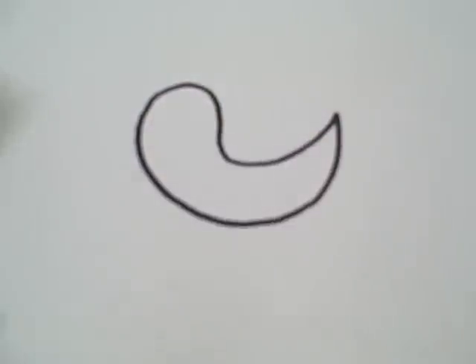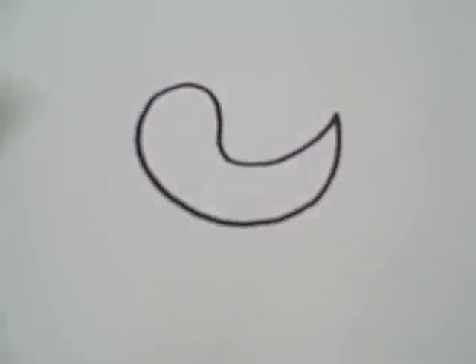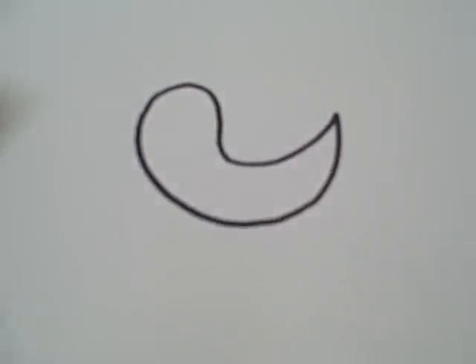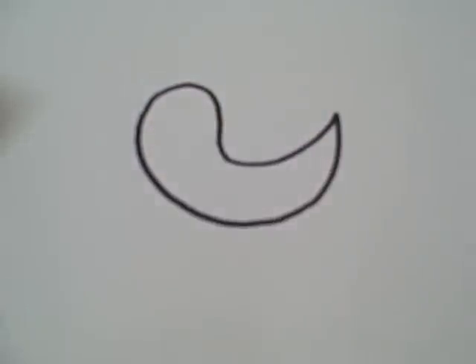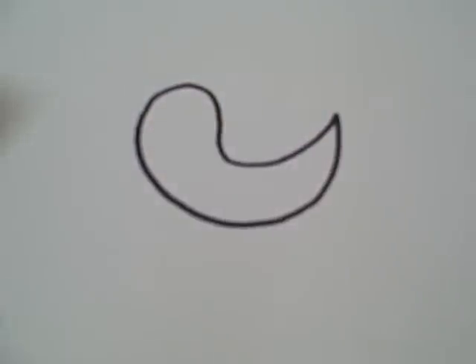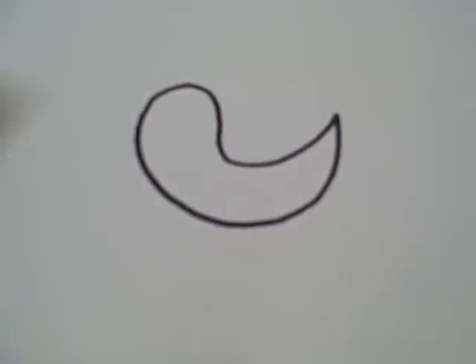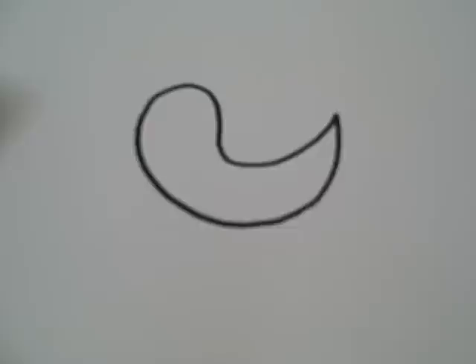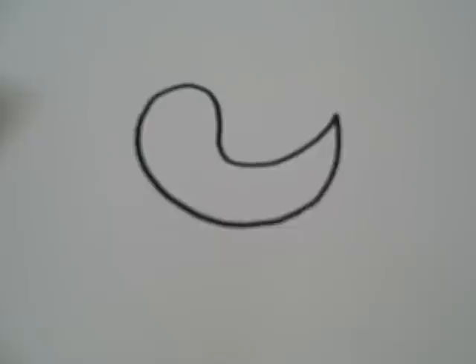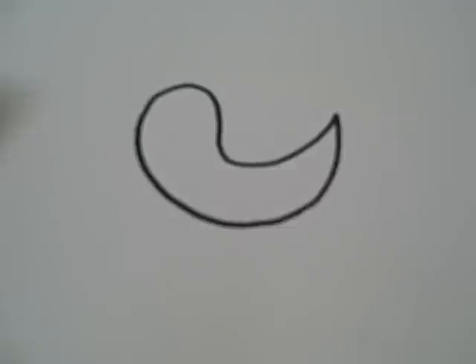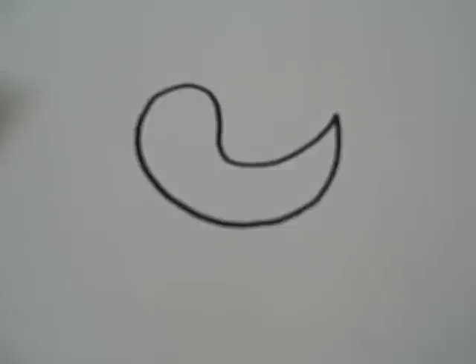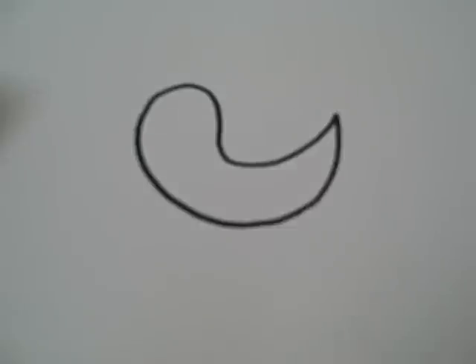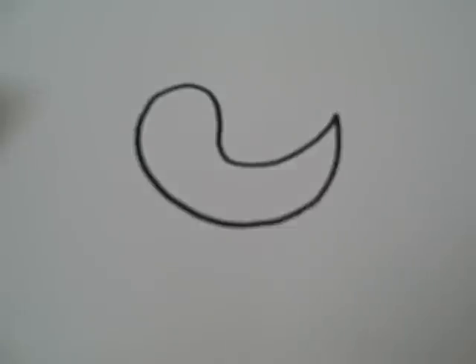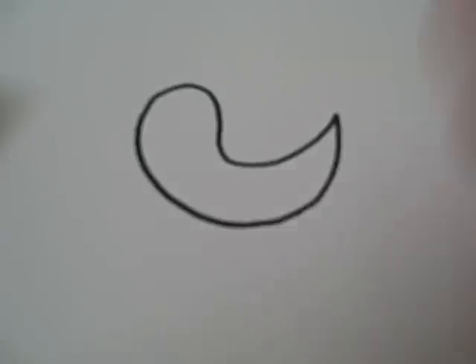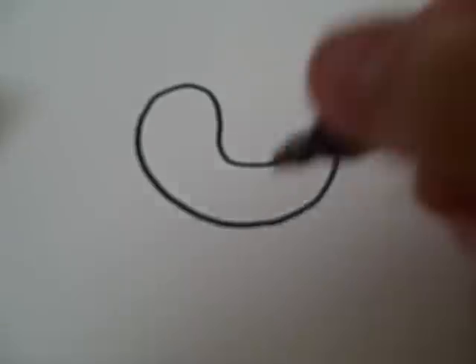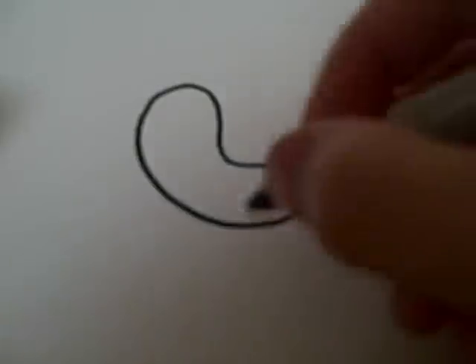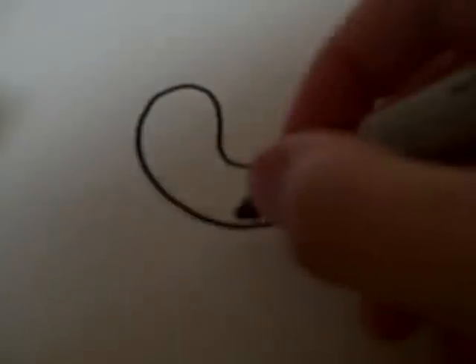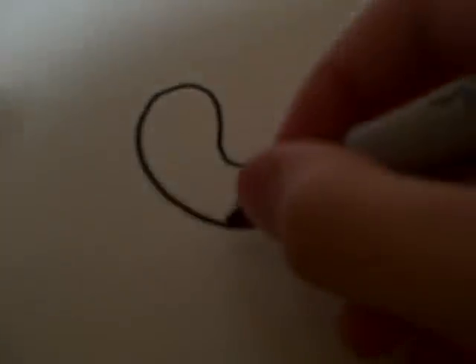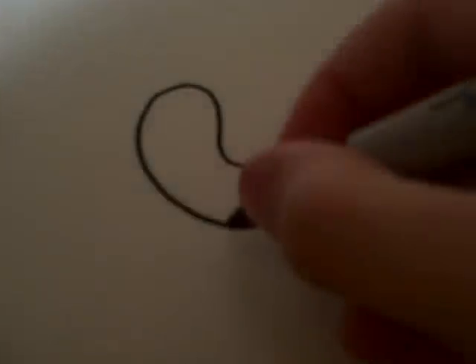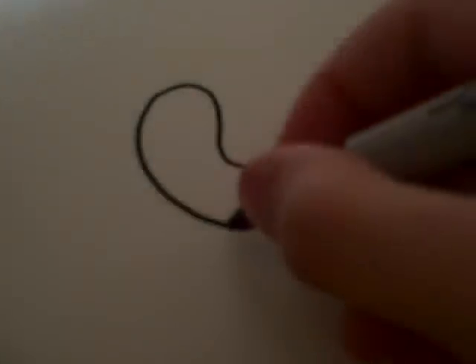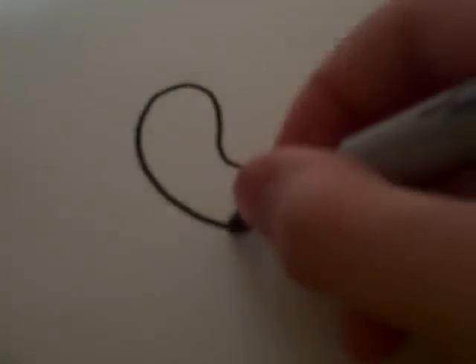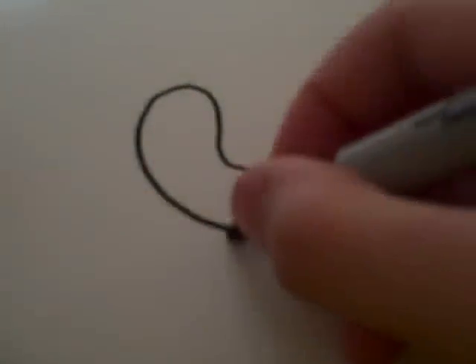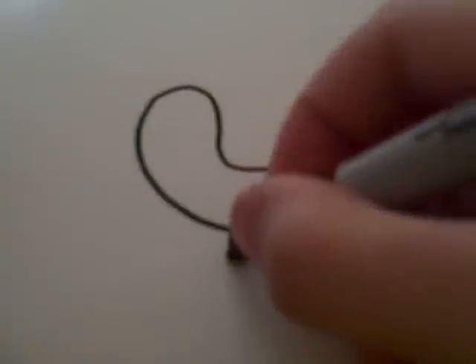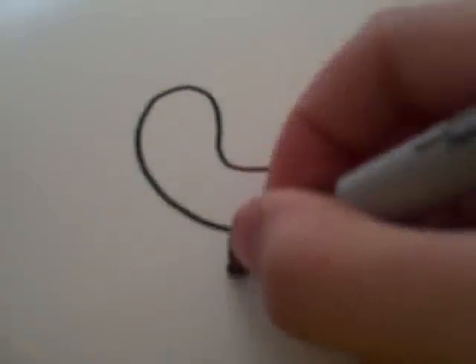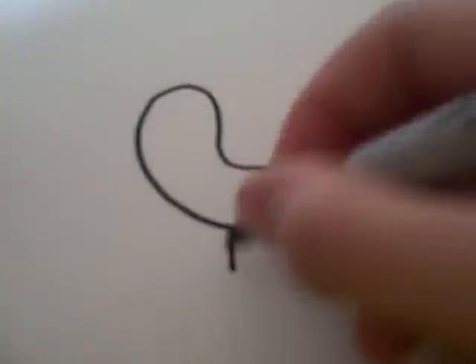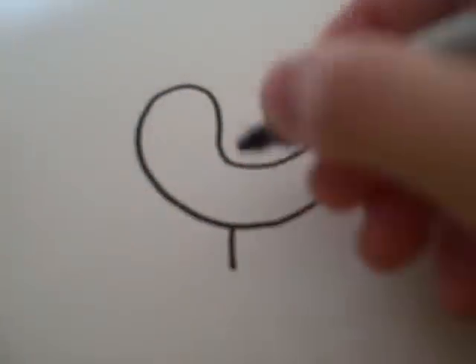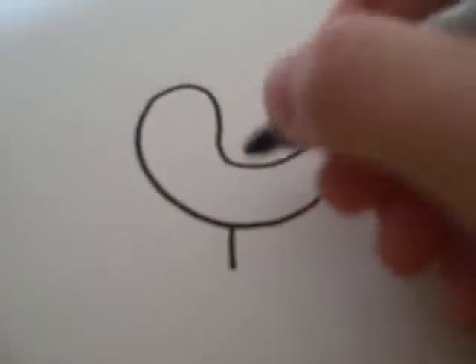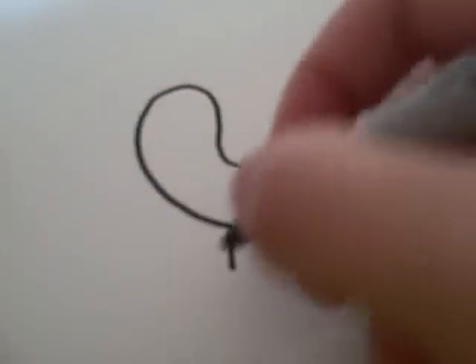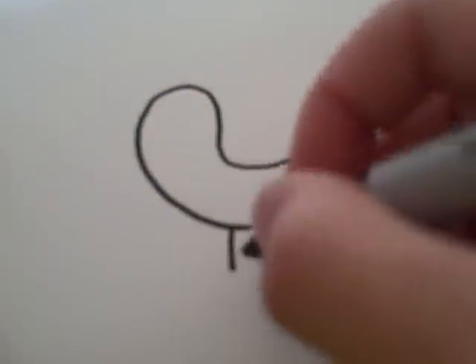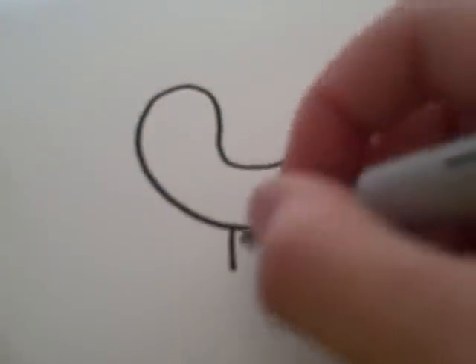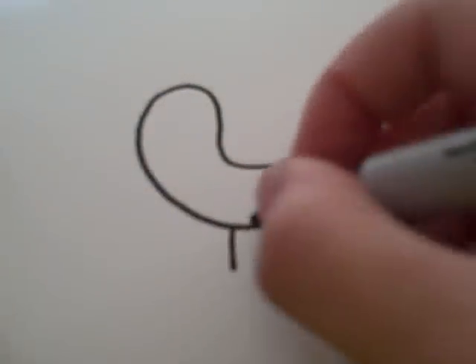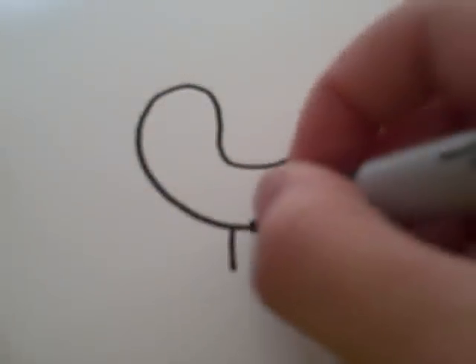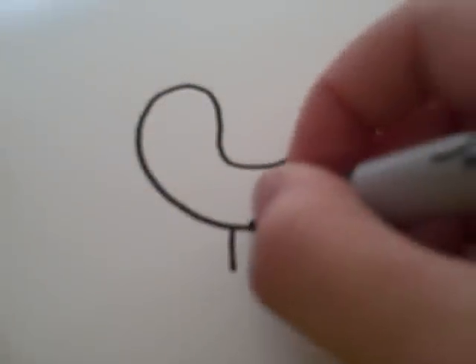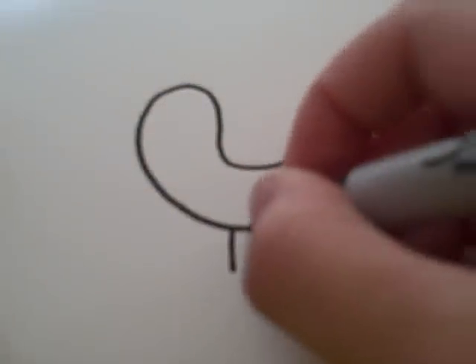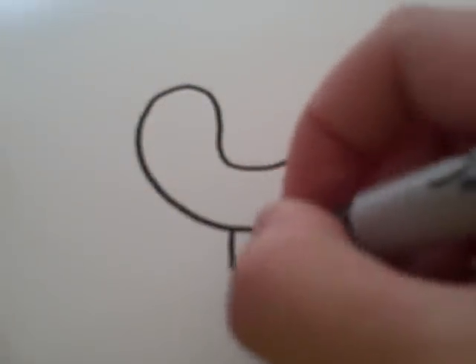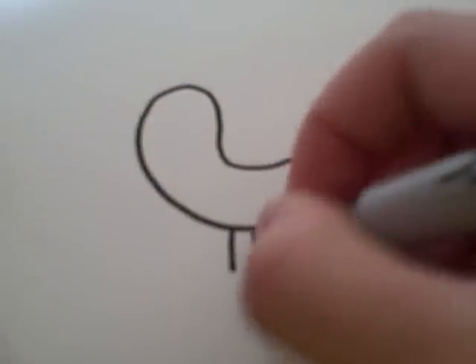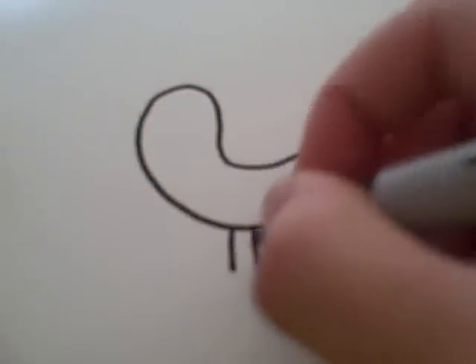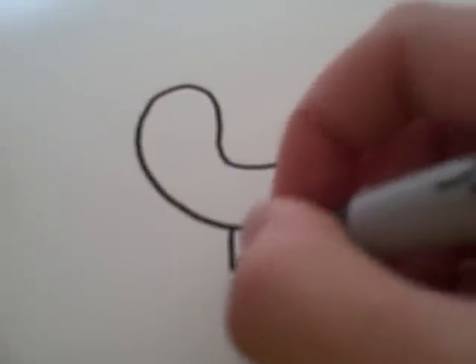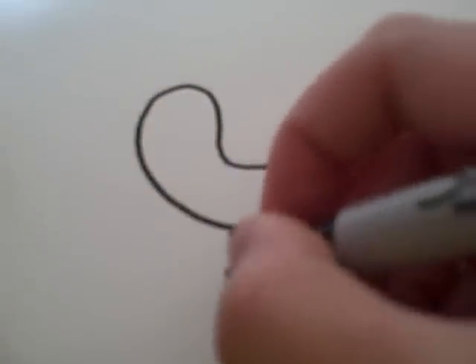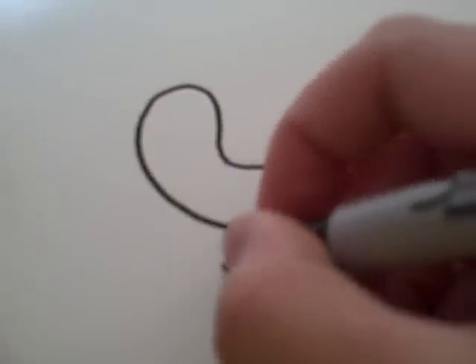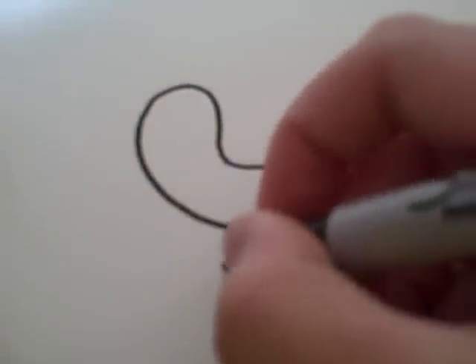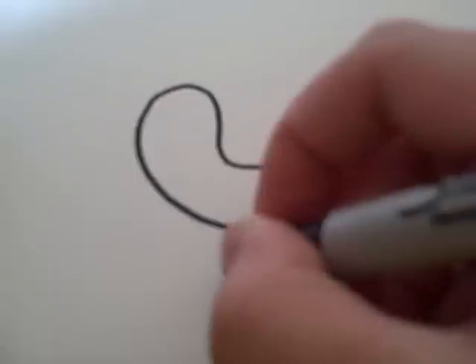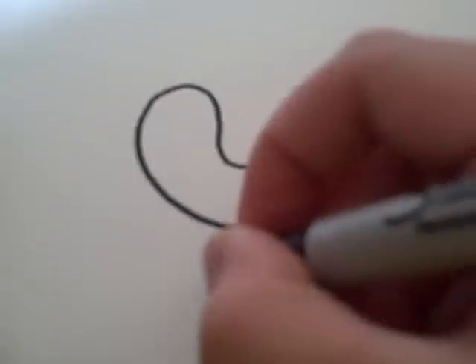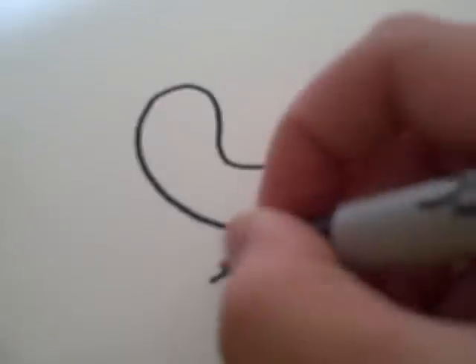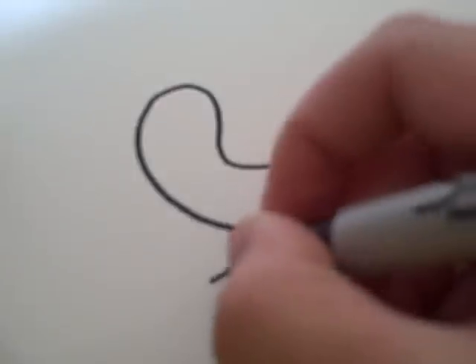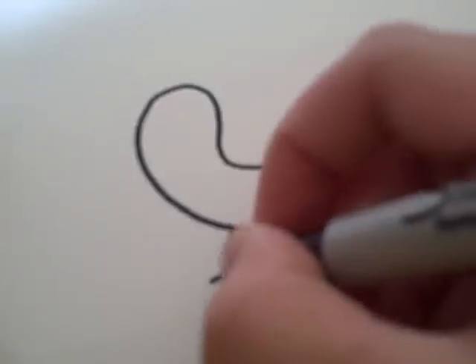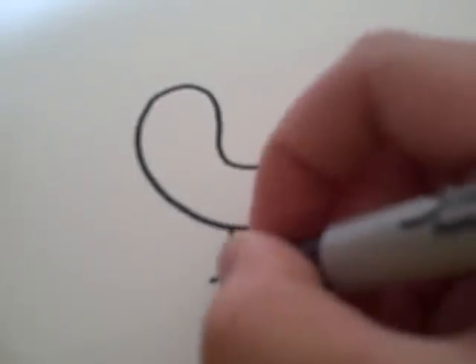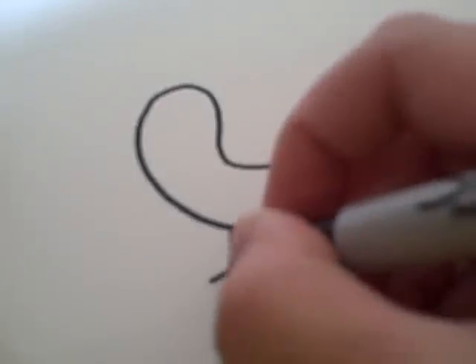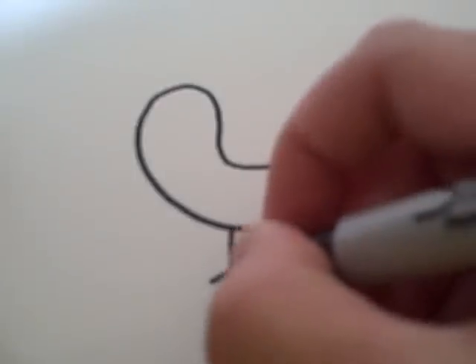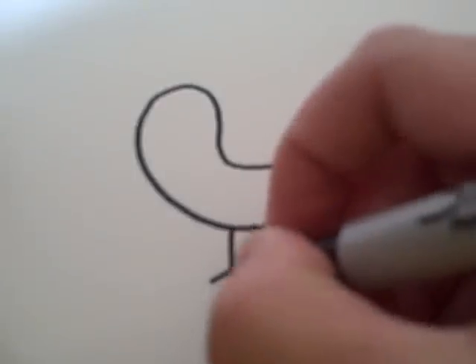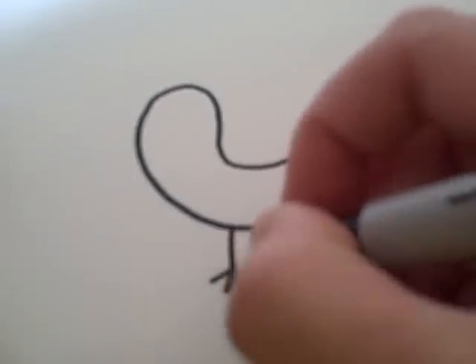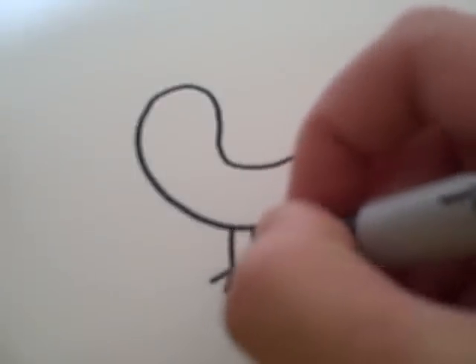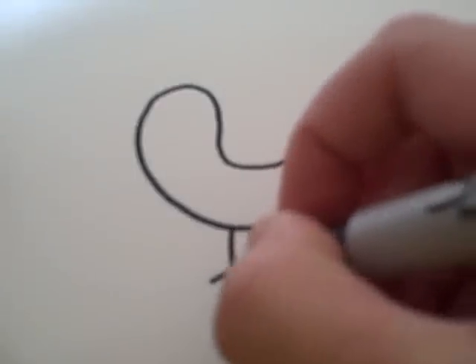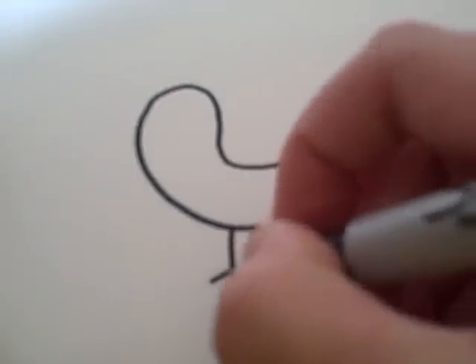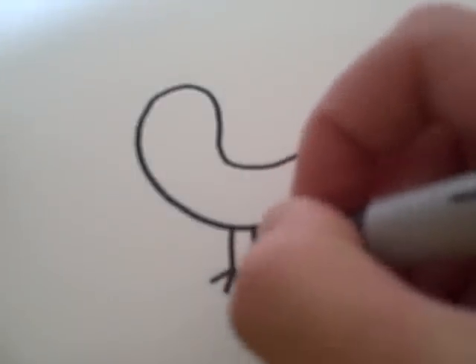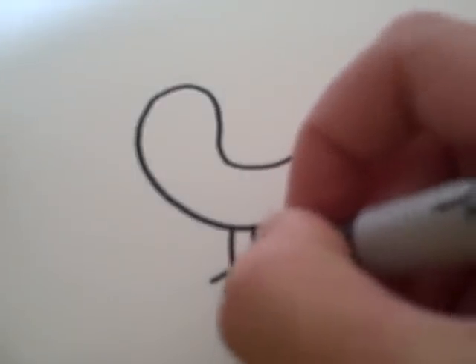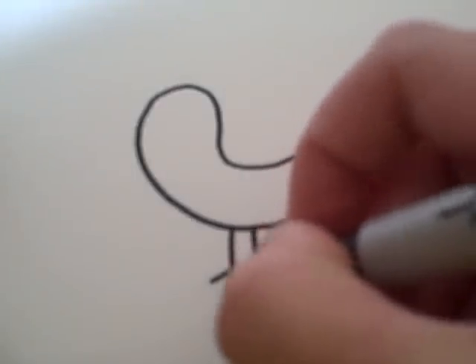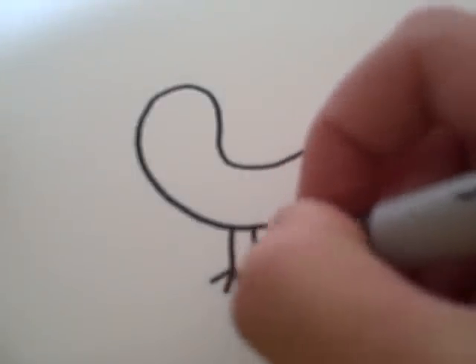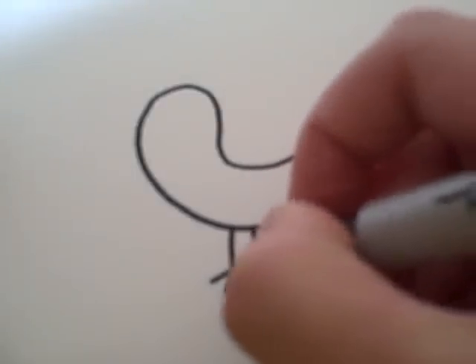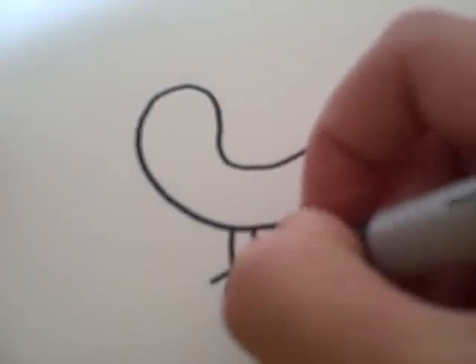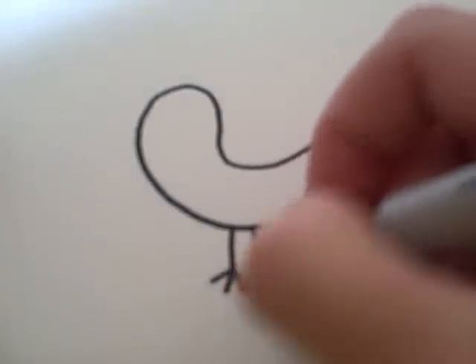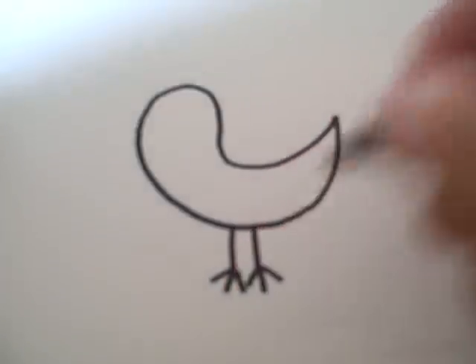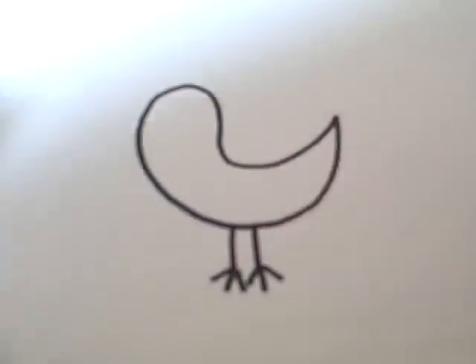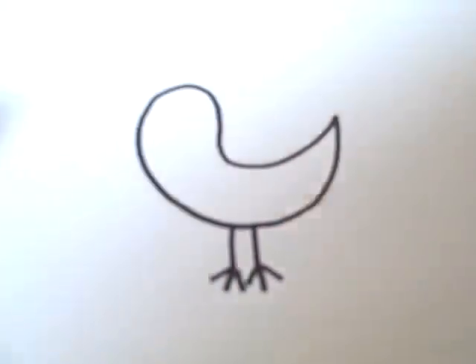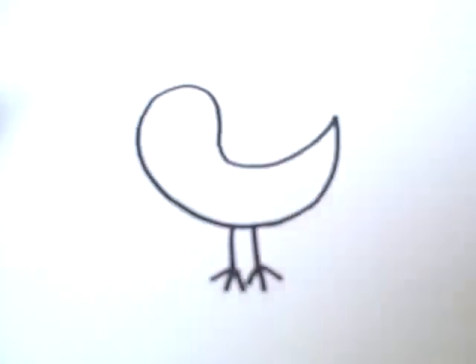Kind of like a chili pepper, I guess. You're going to draw one, two legs, and feet.